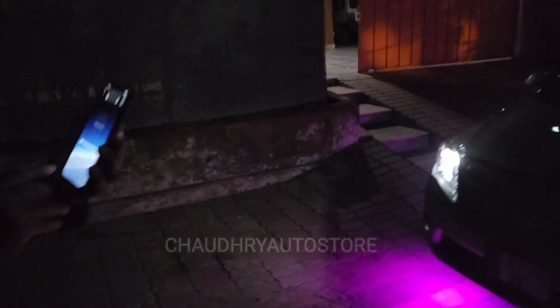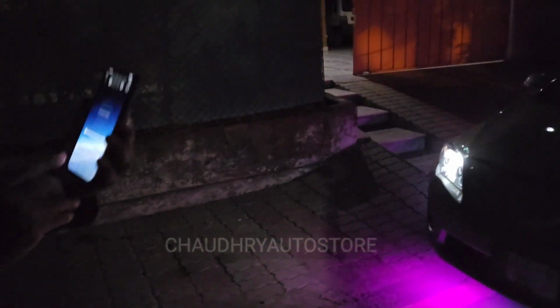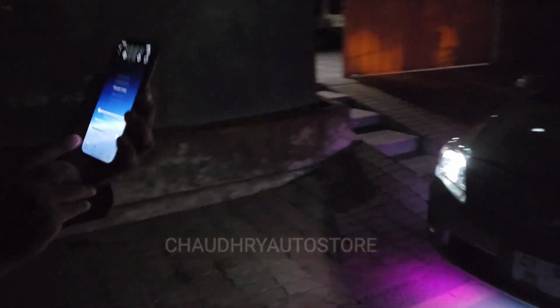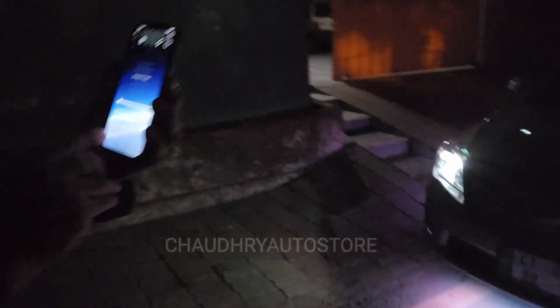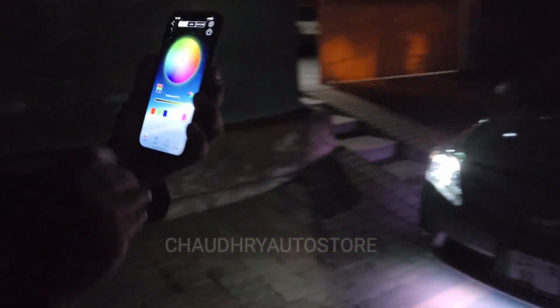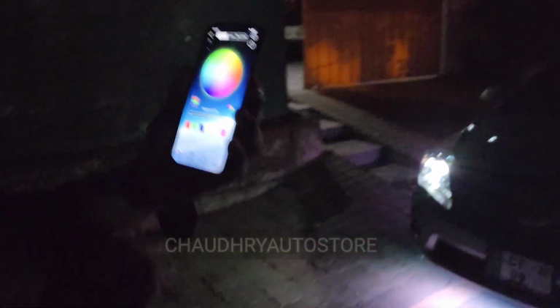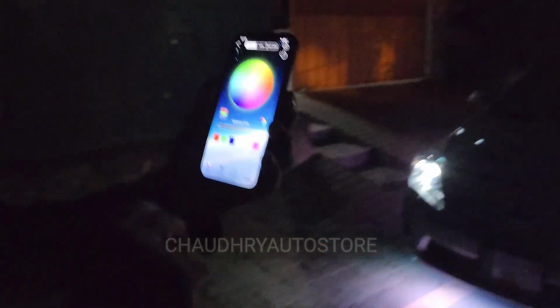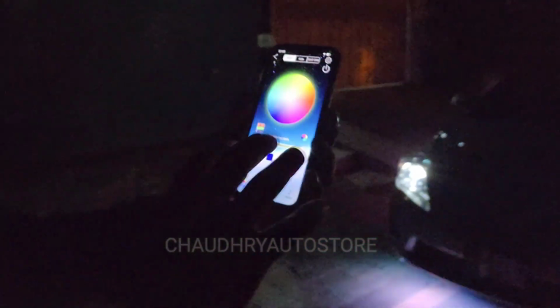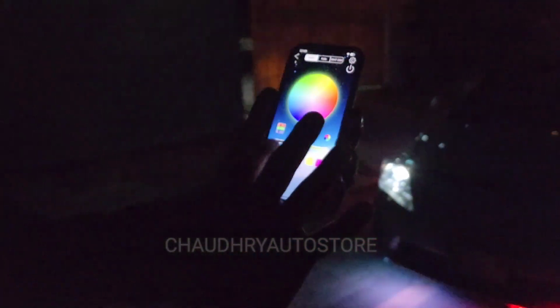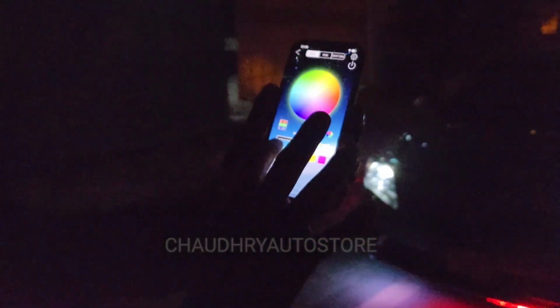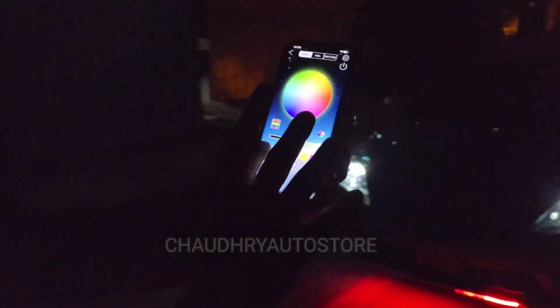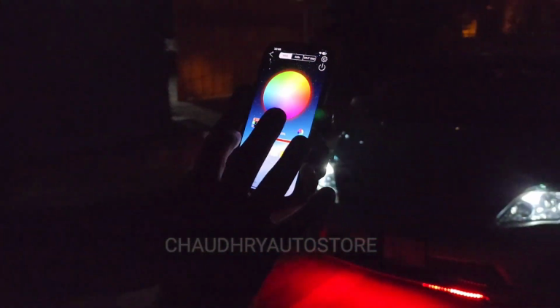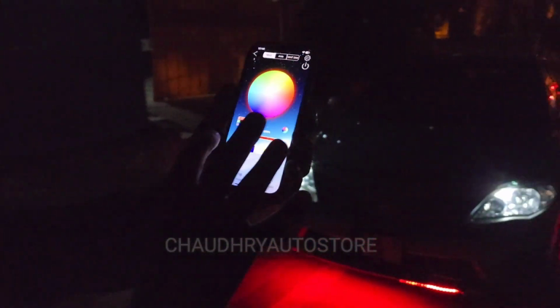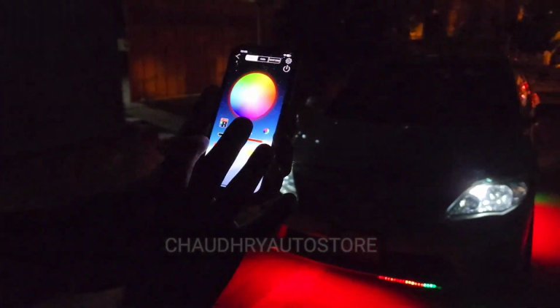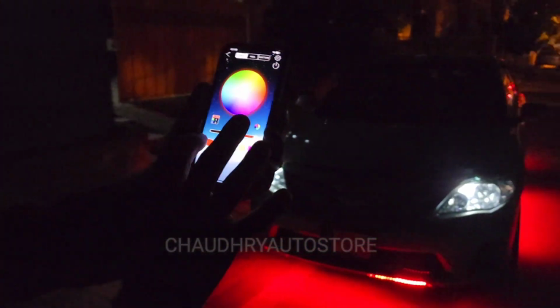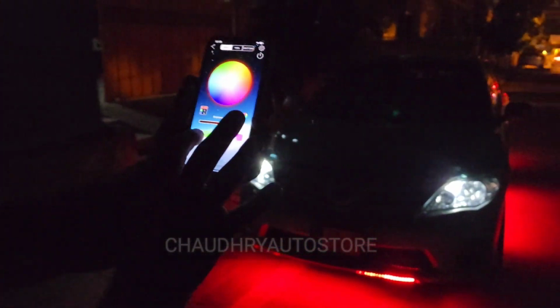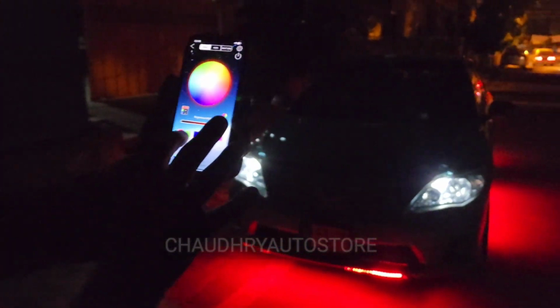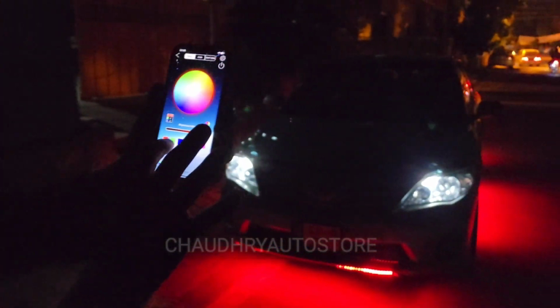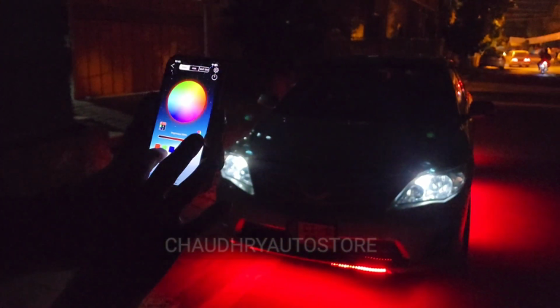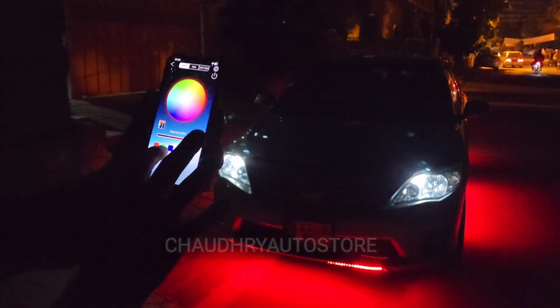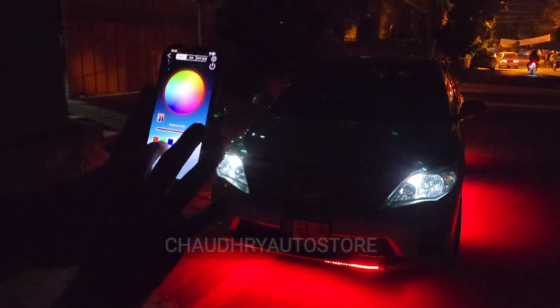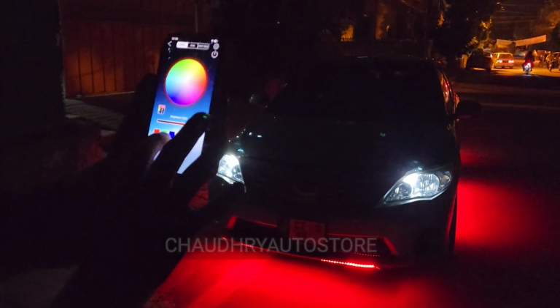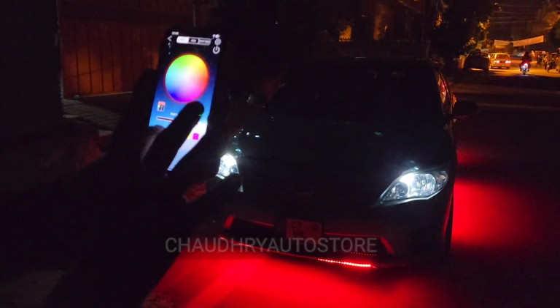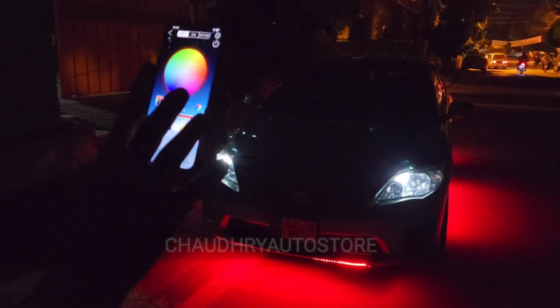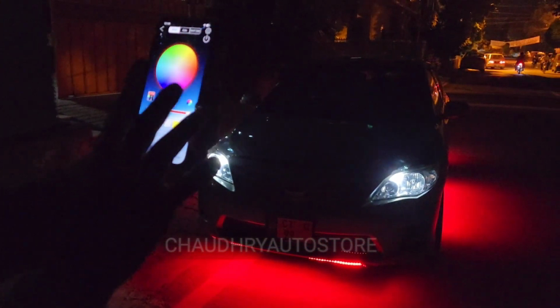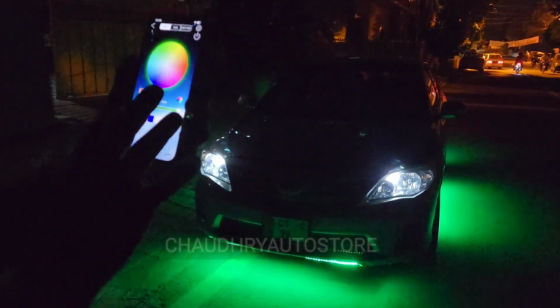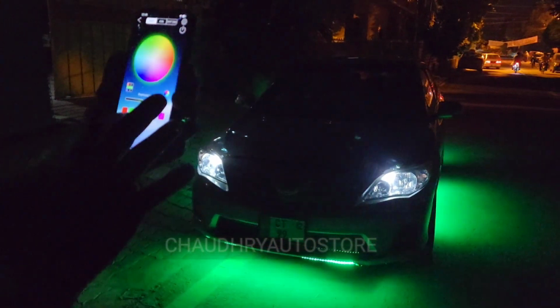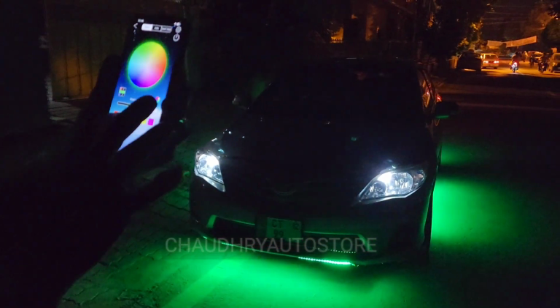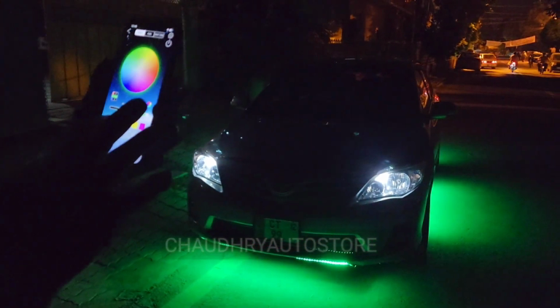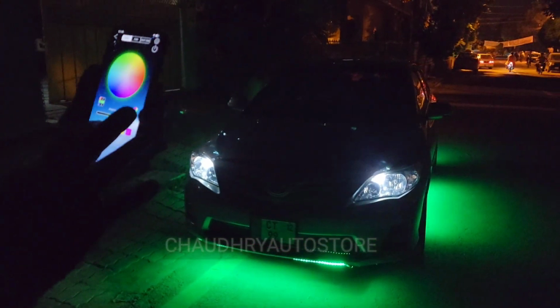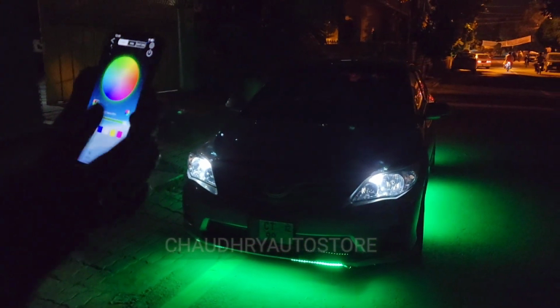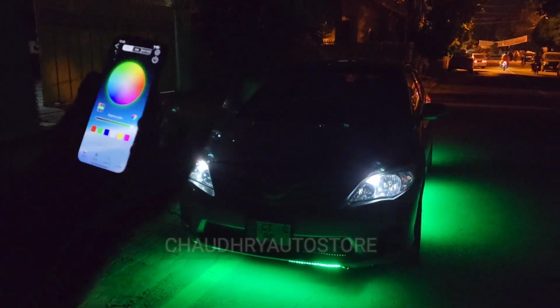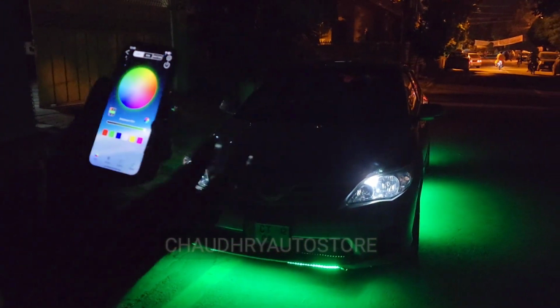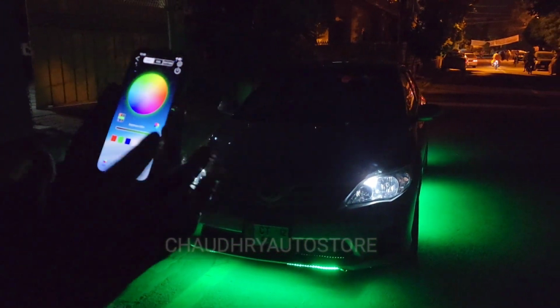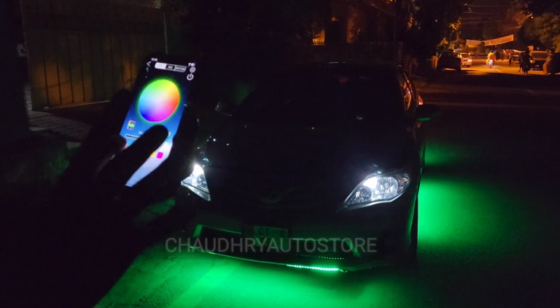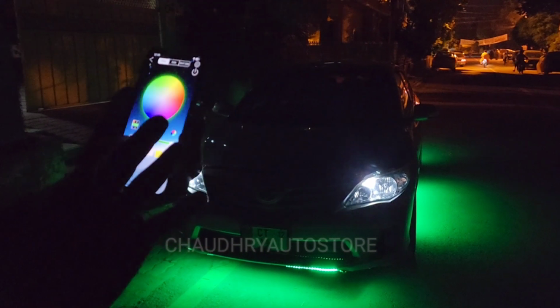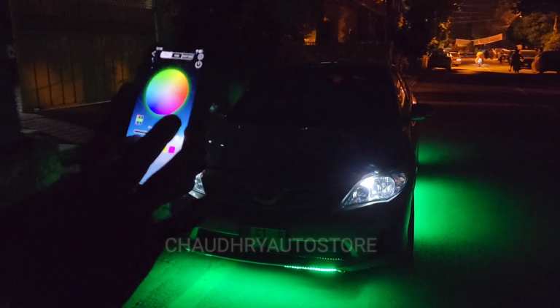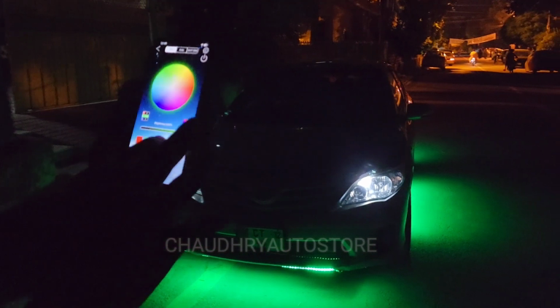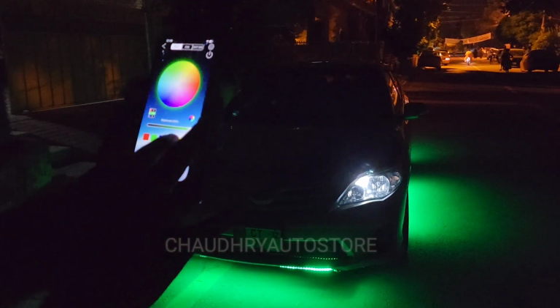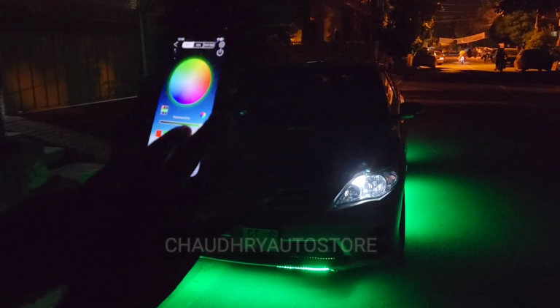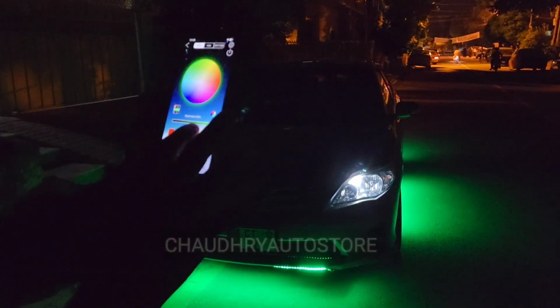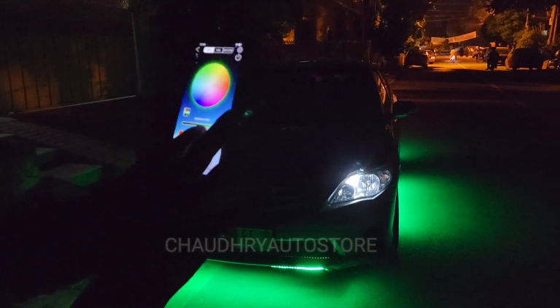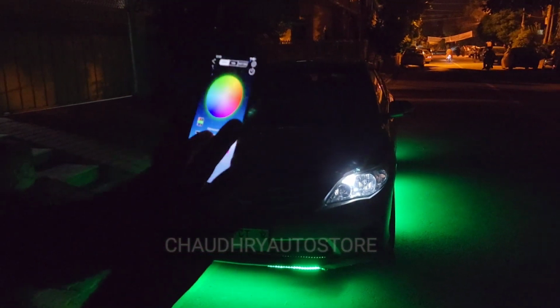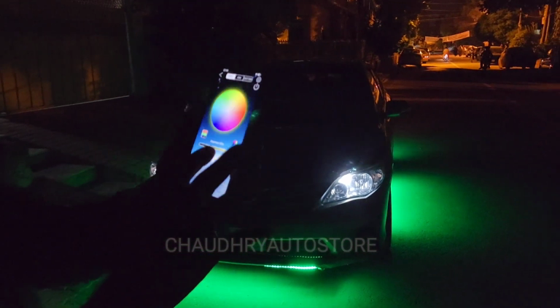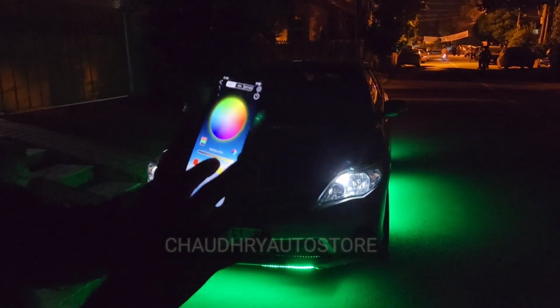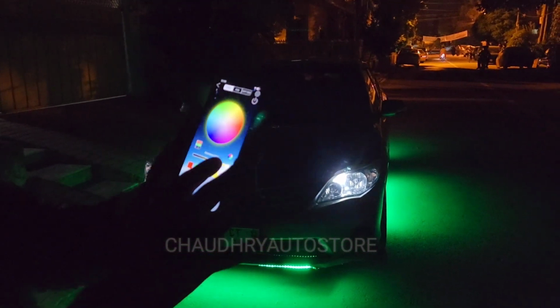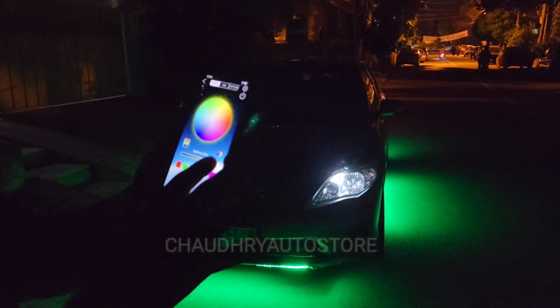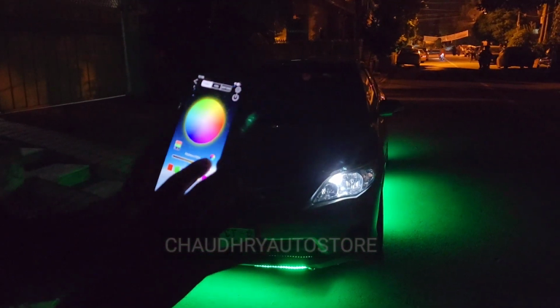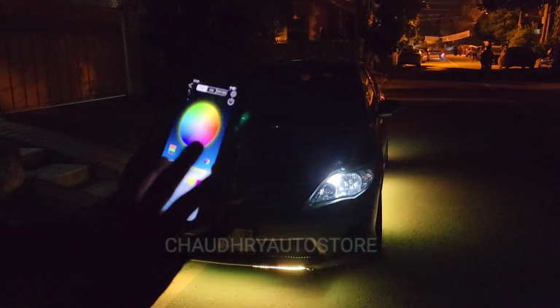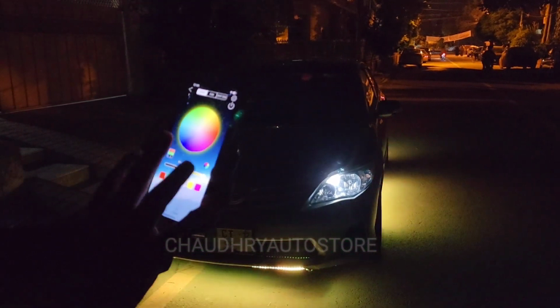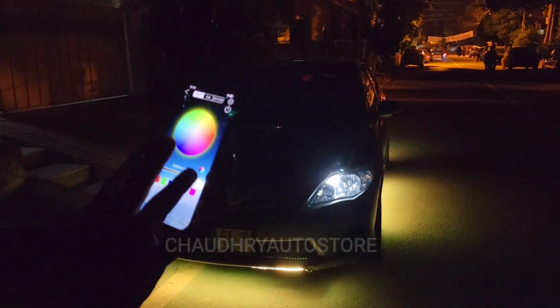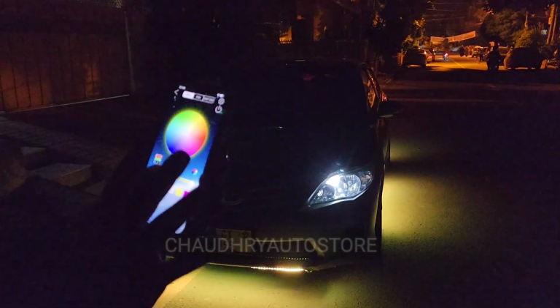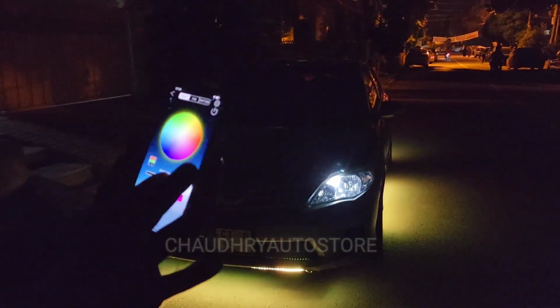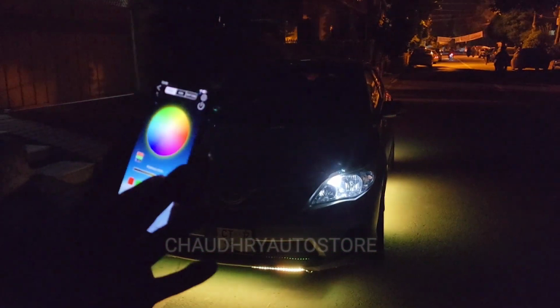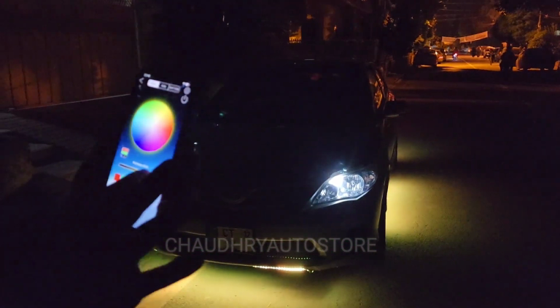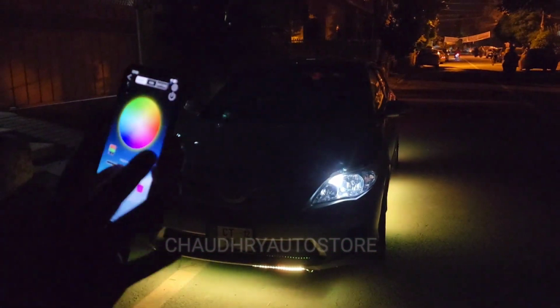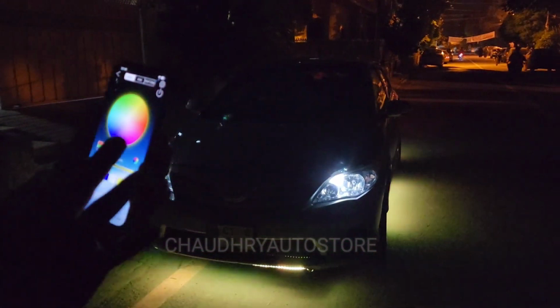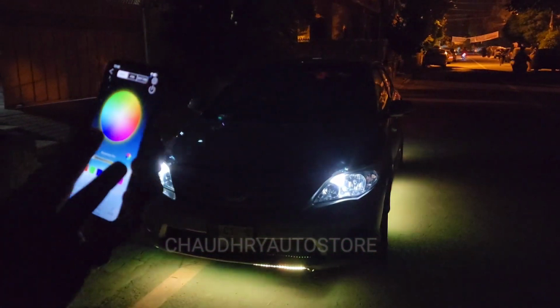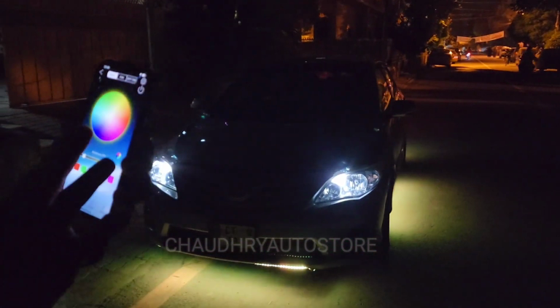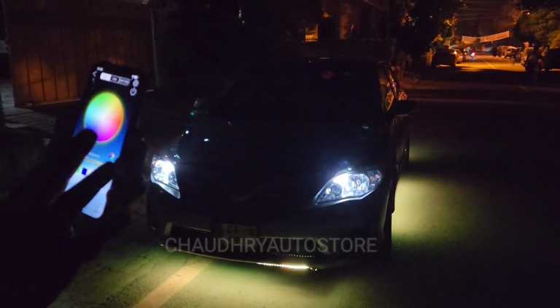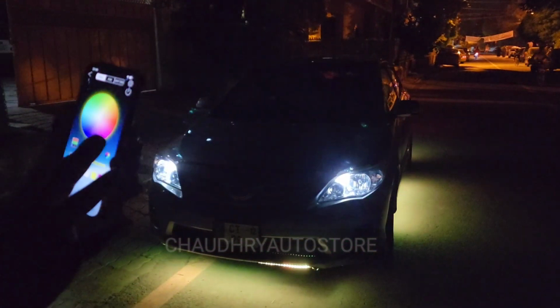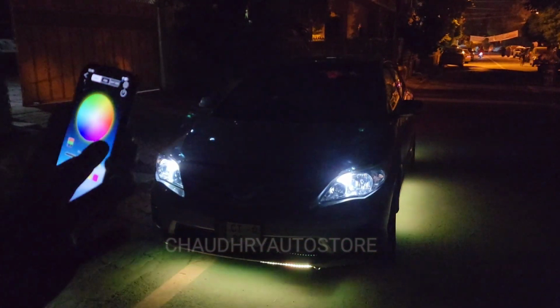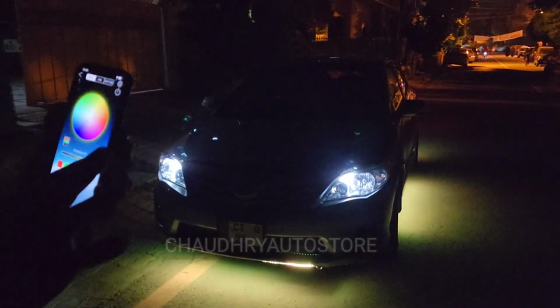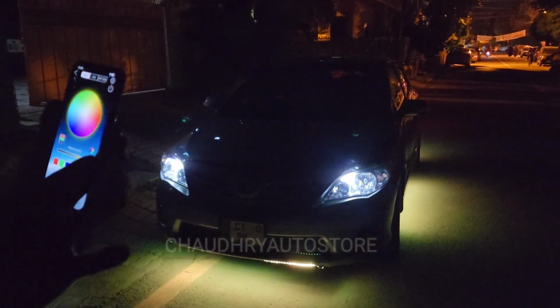If you want to make a static color — red color, yellow color, green color — you can stop on any color you want. As you can see.